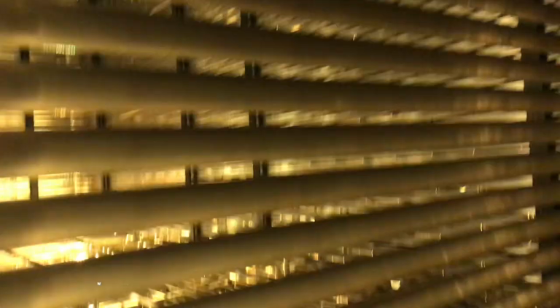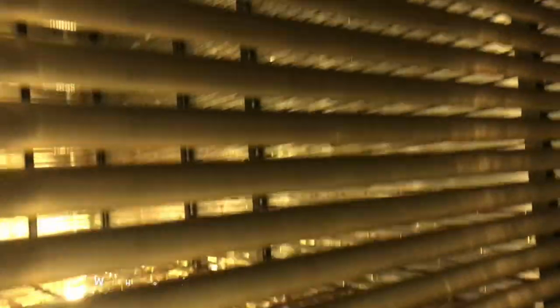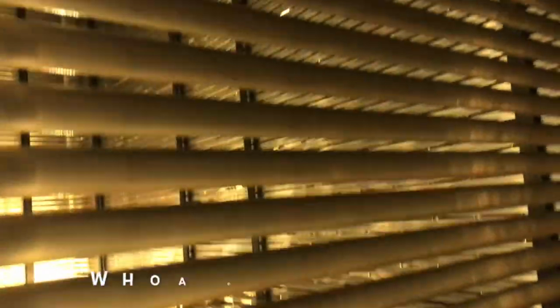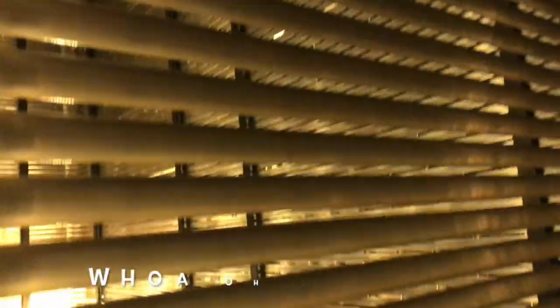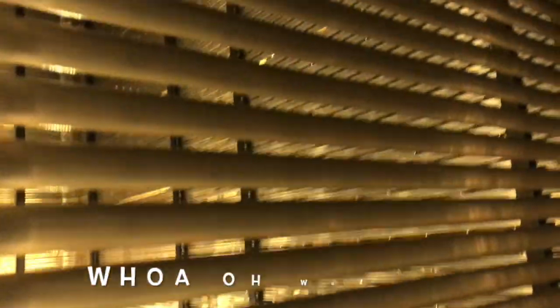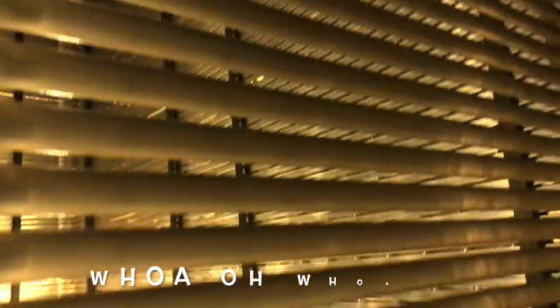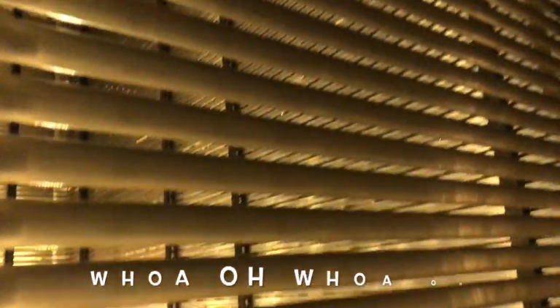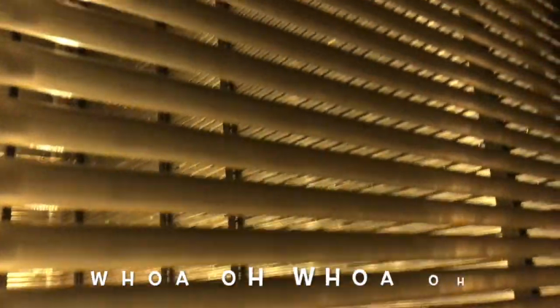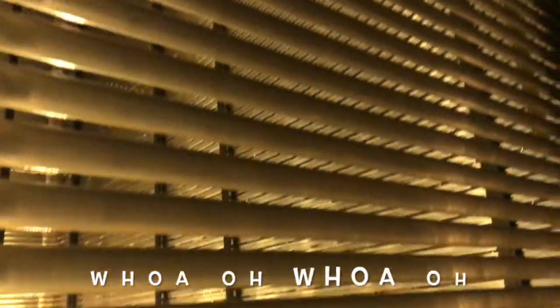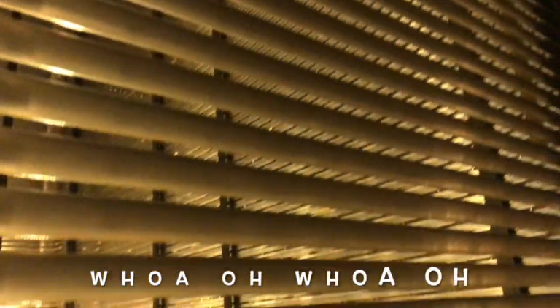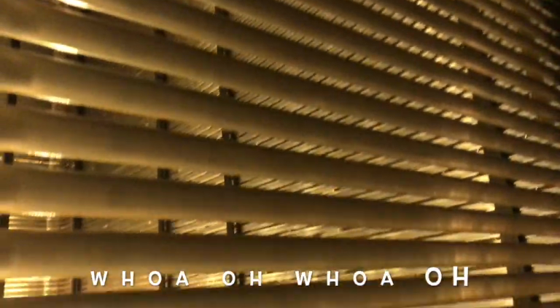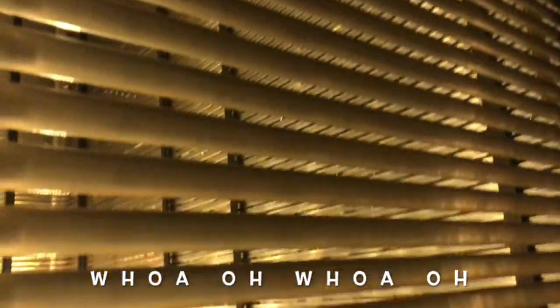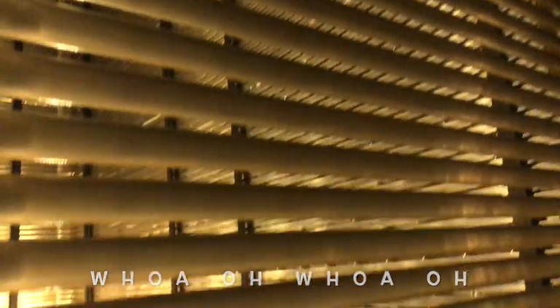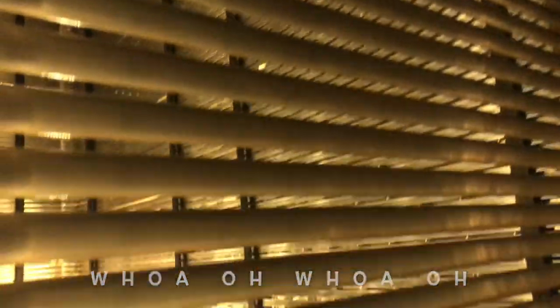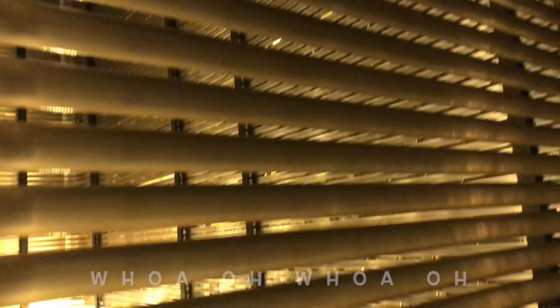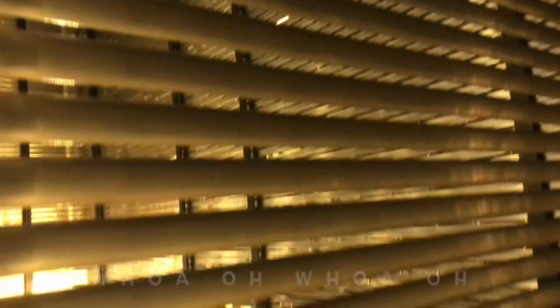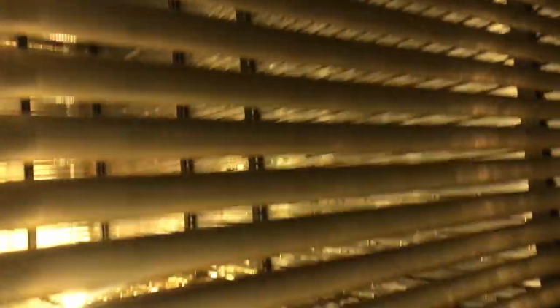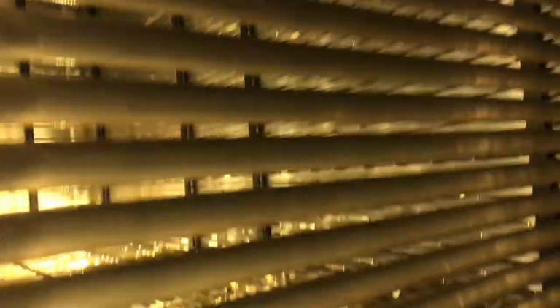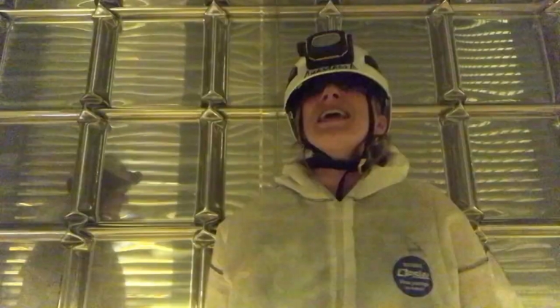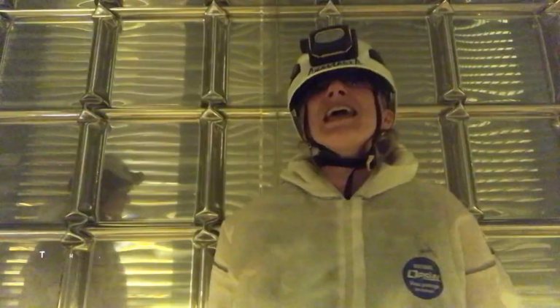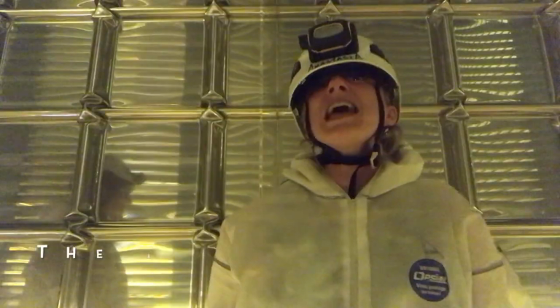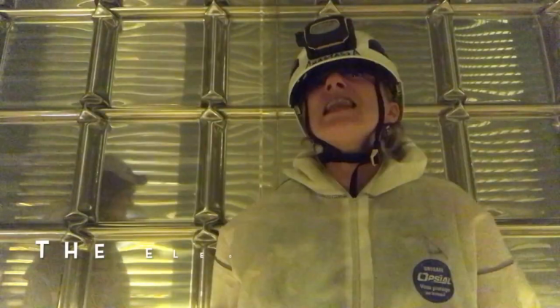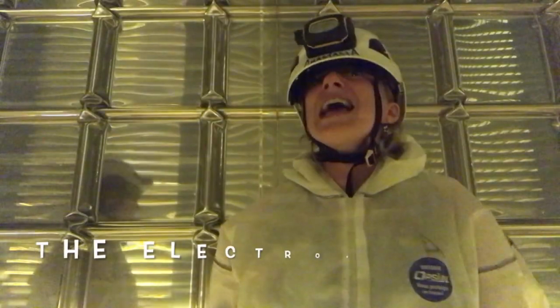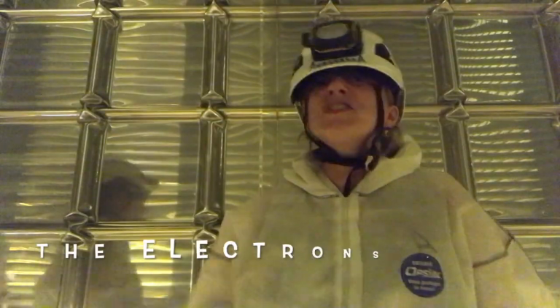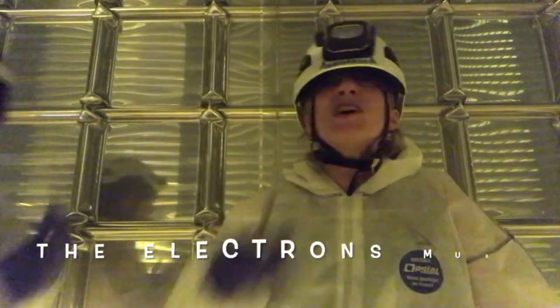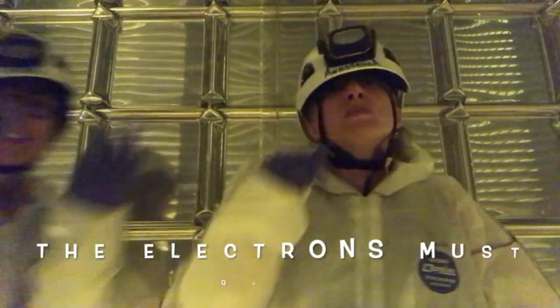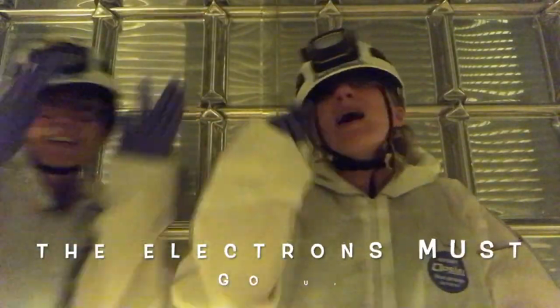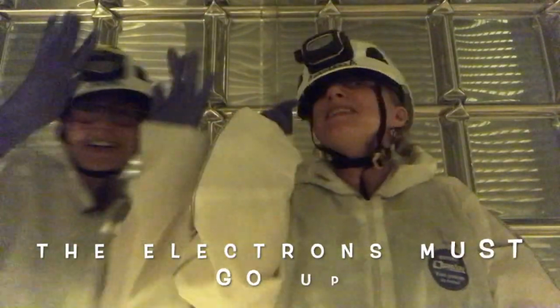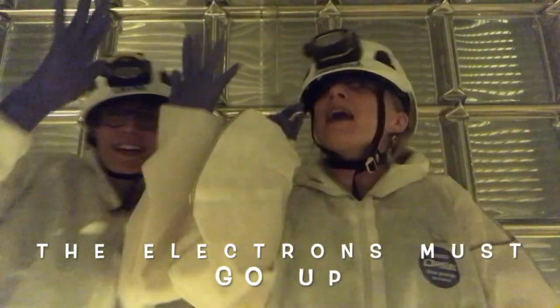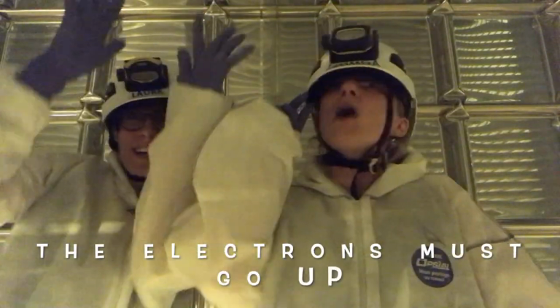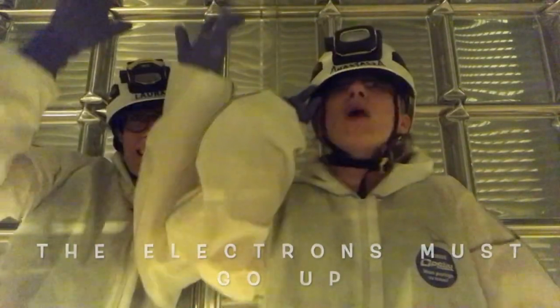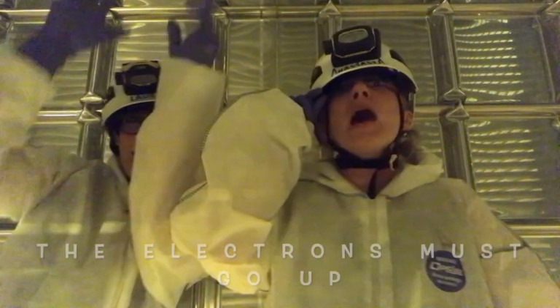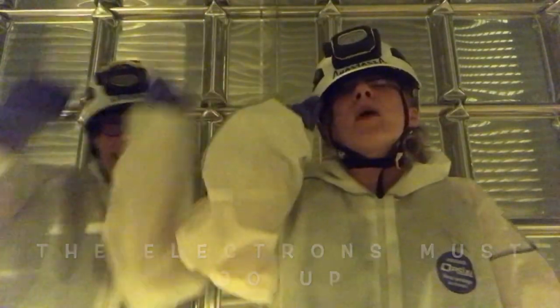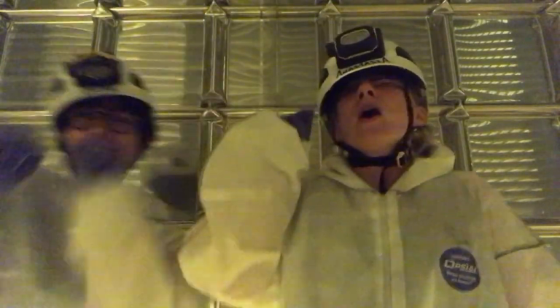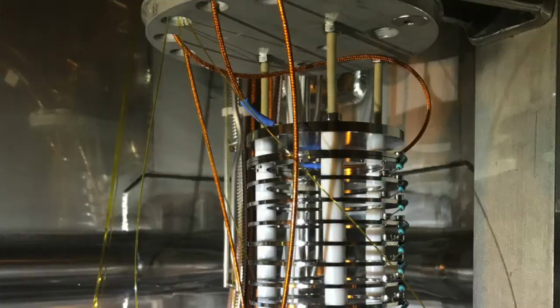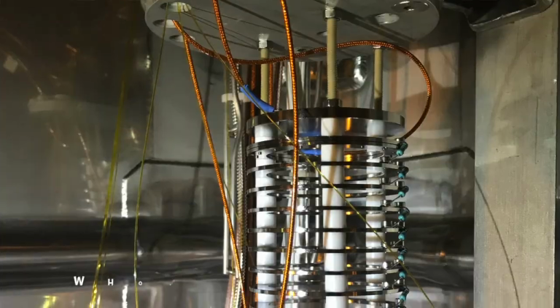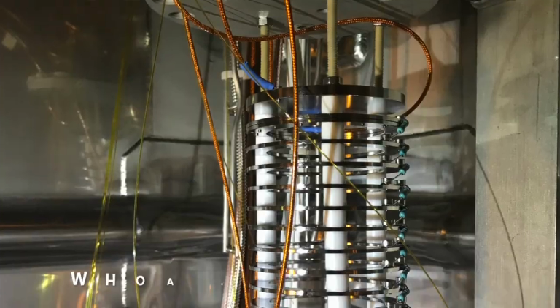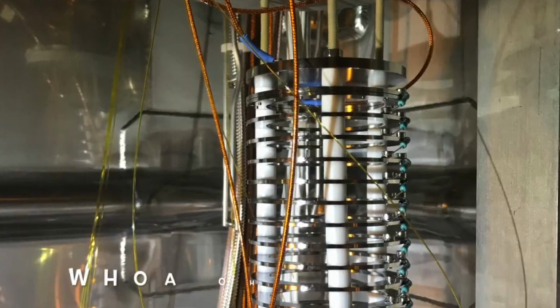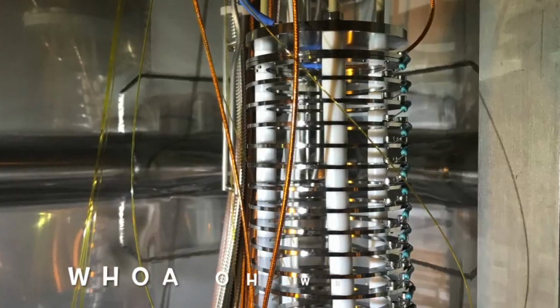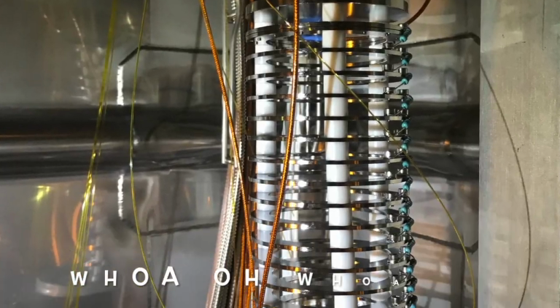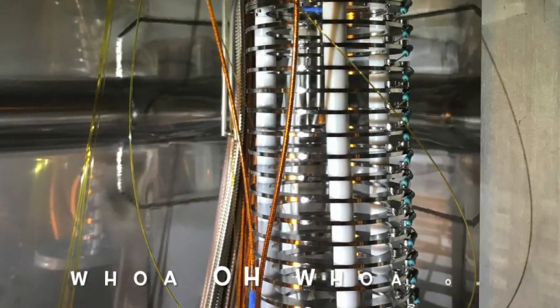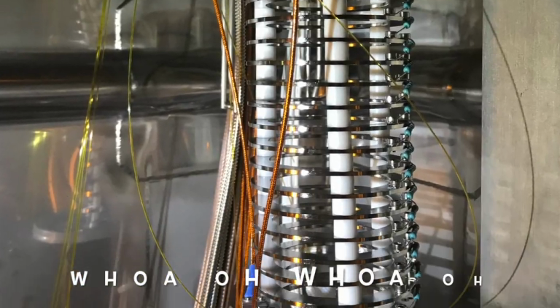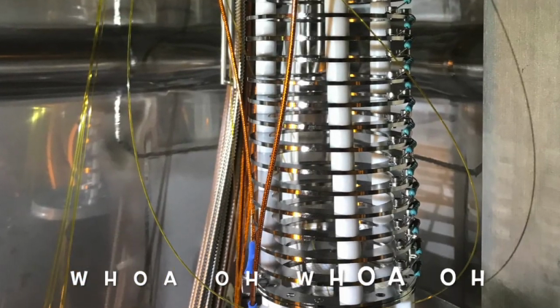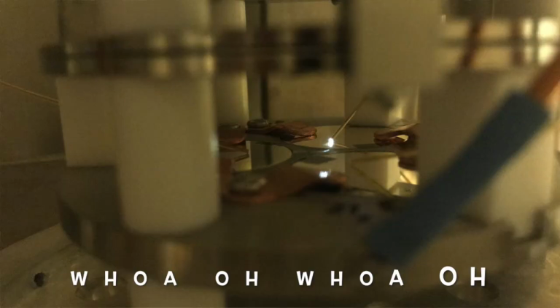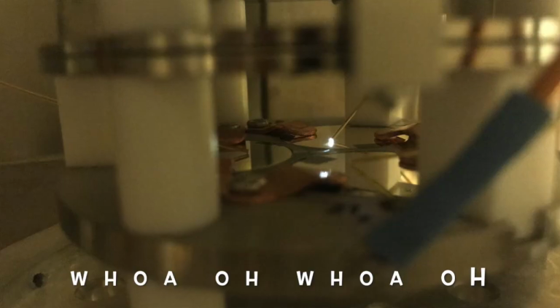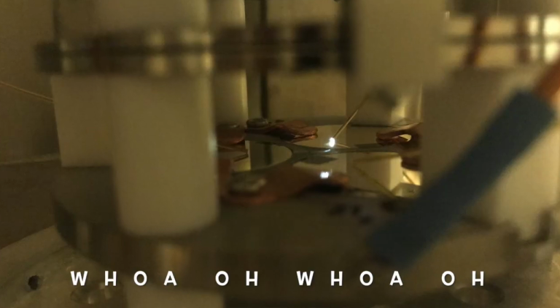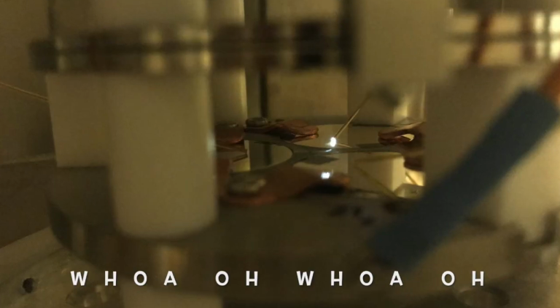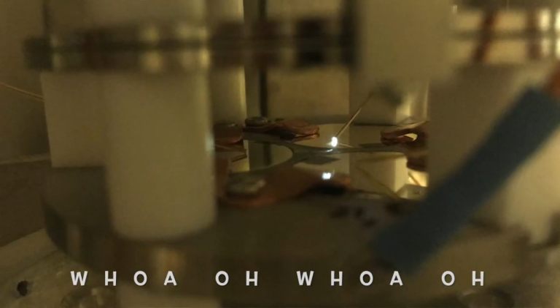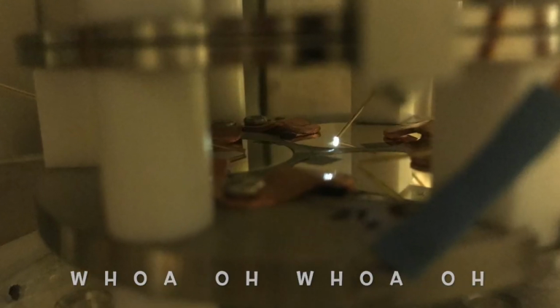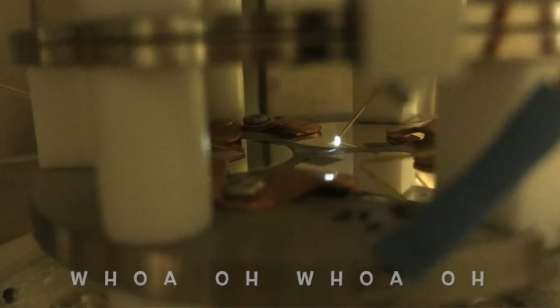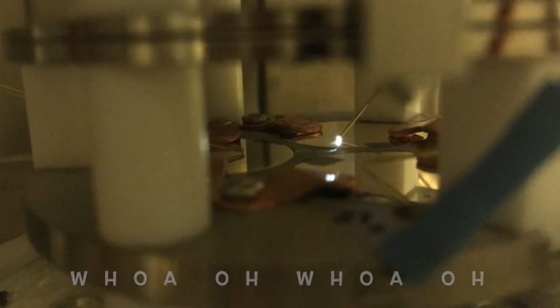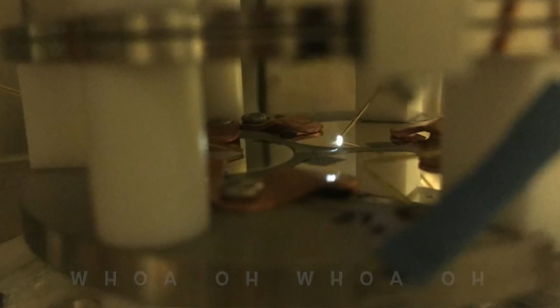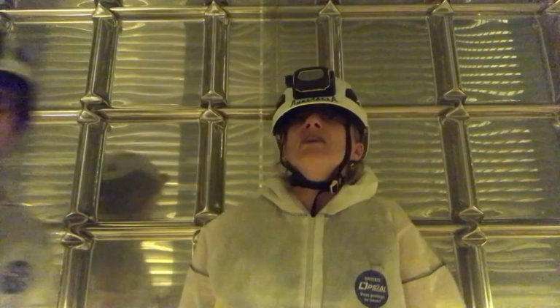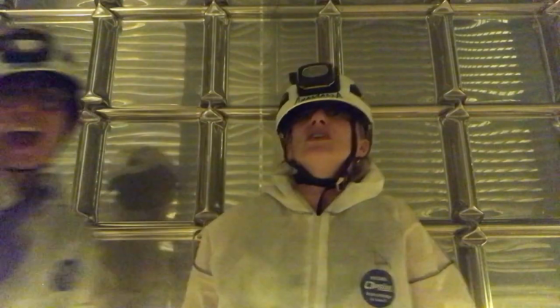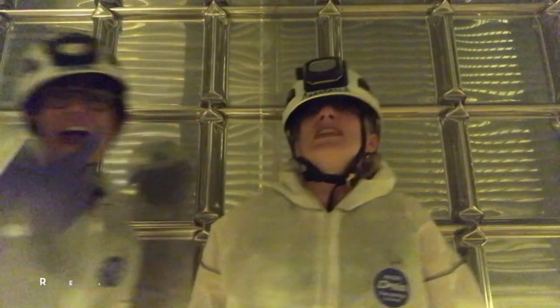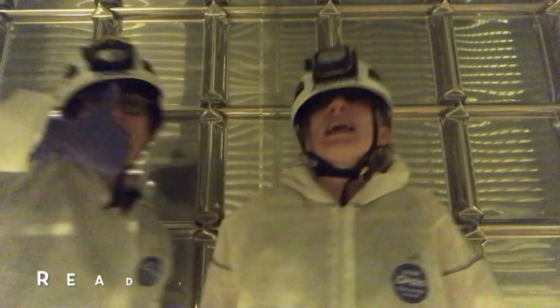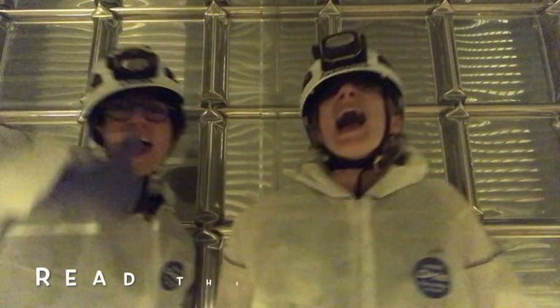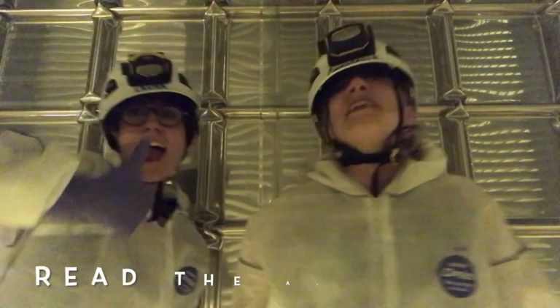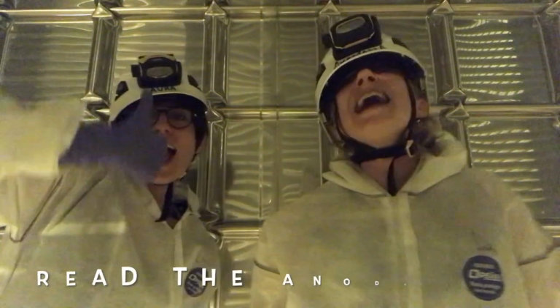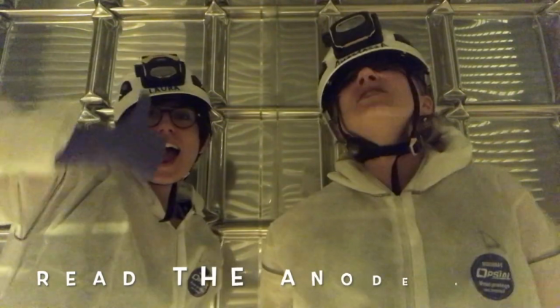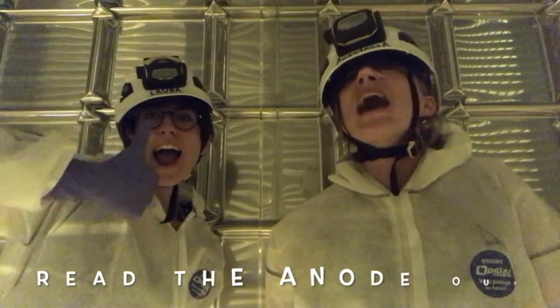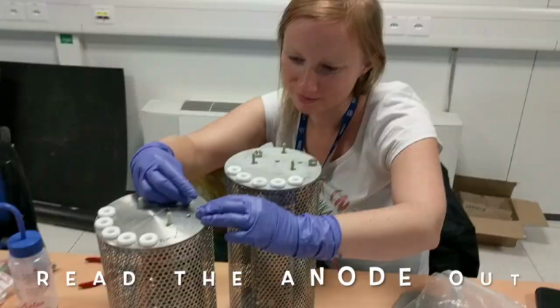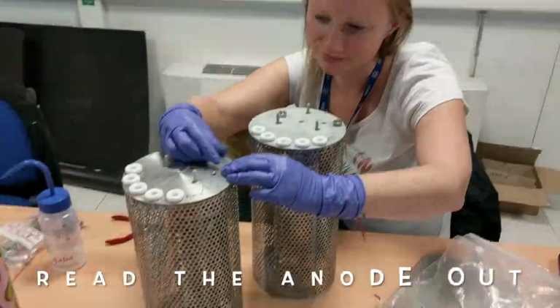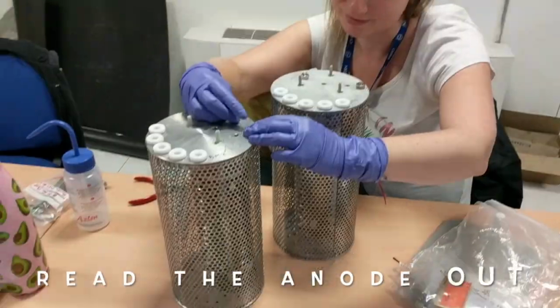Whoa, whoa, the electrons both go up. Whoa, whoa, really out of doubt.